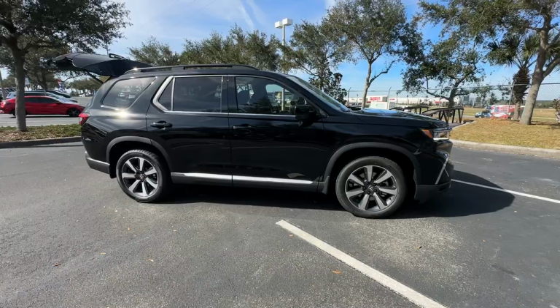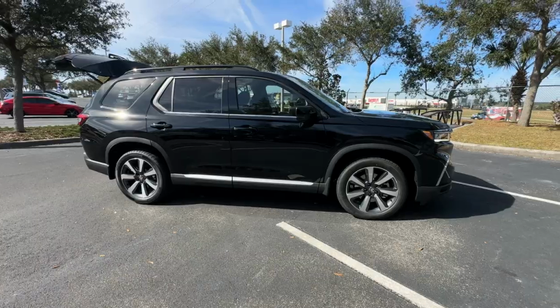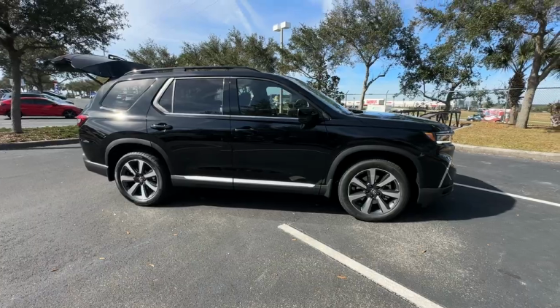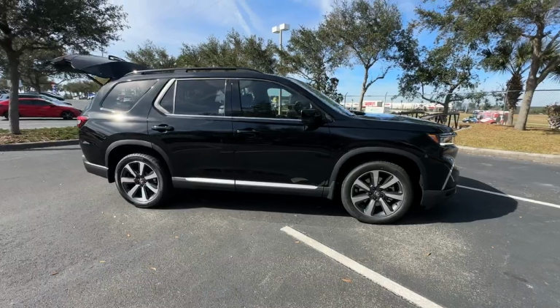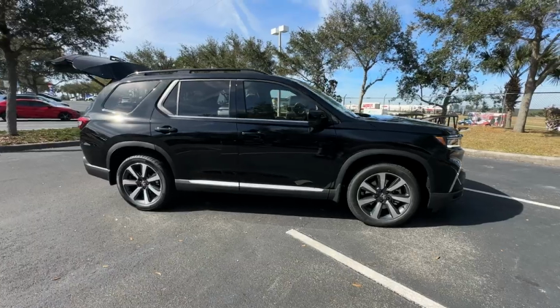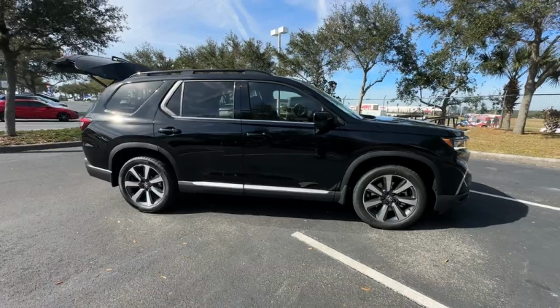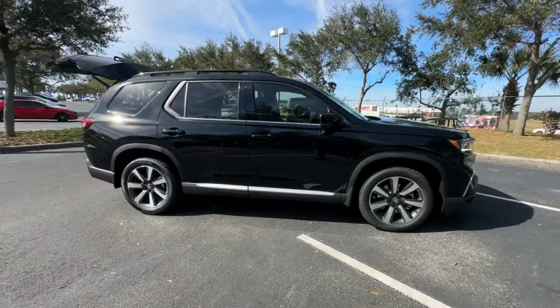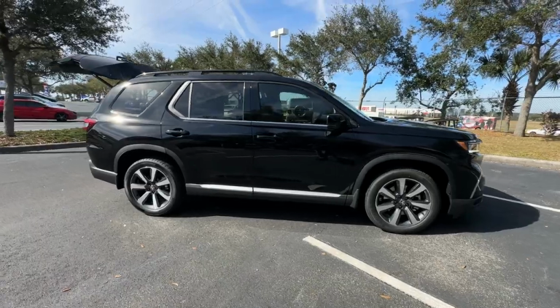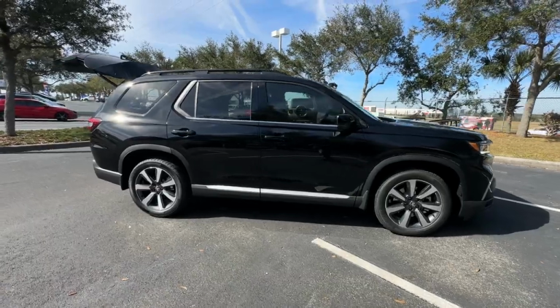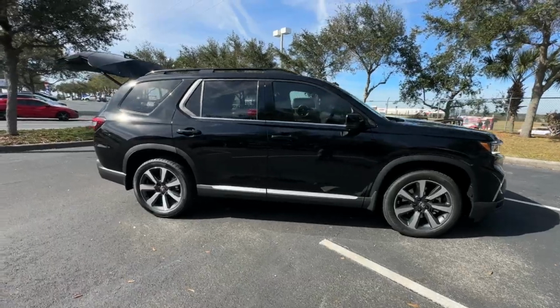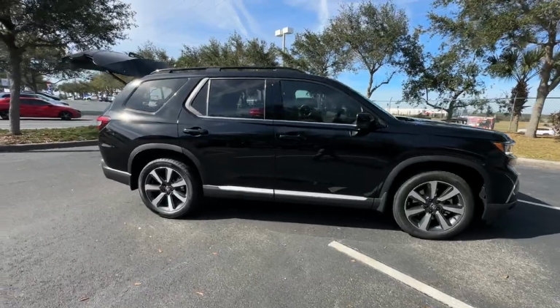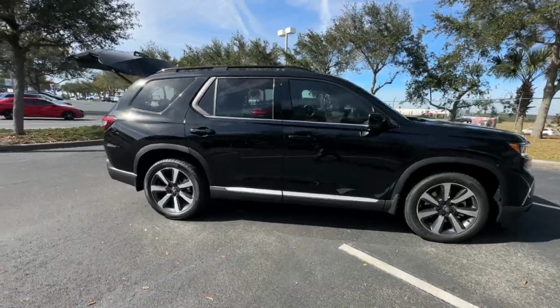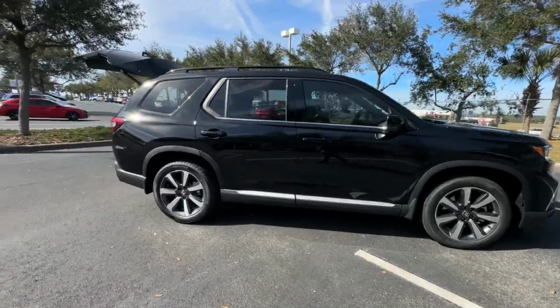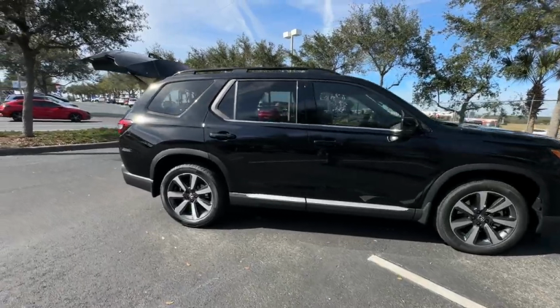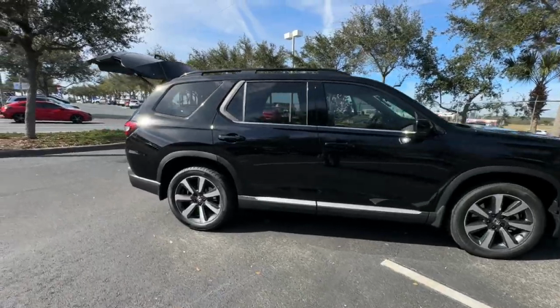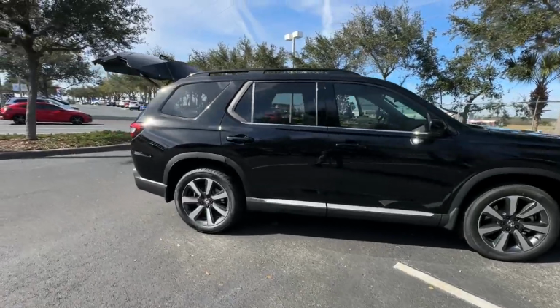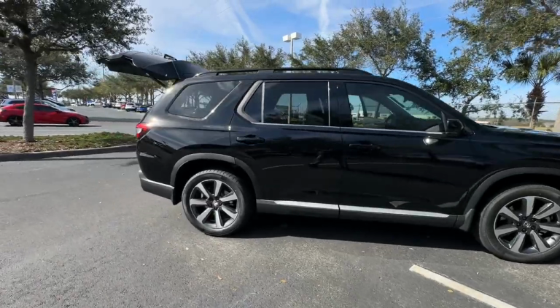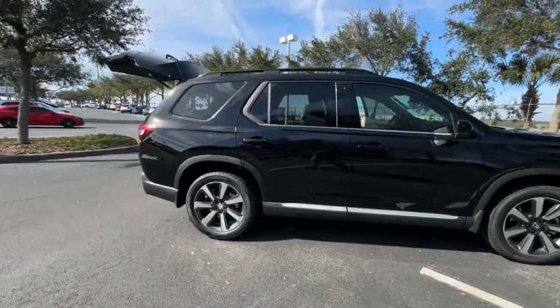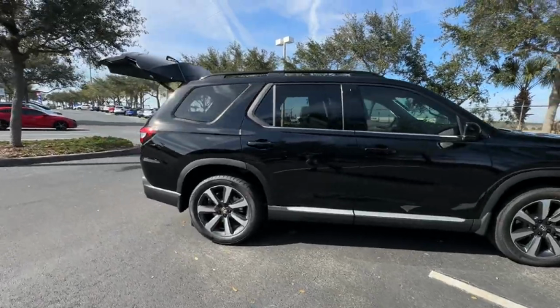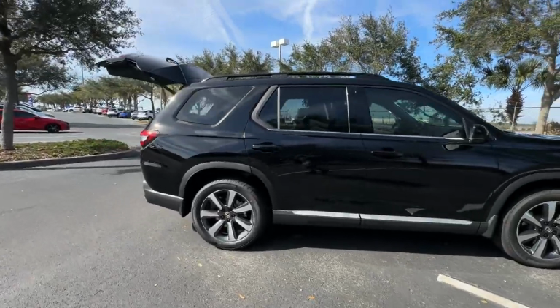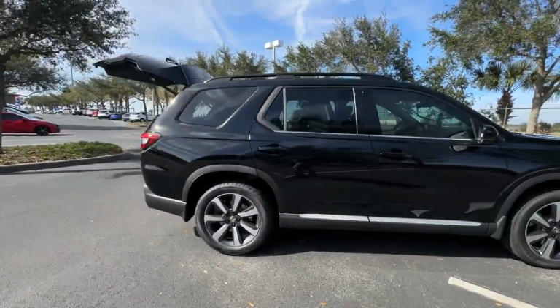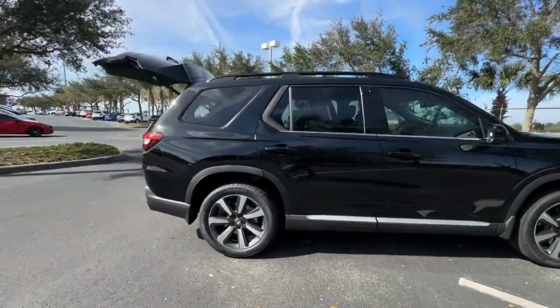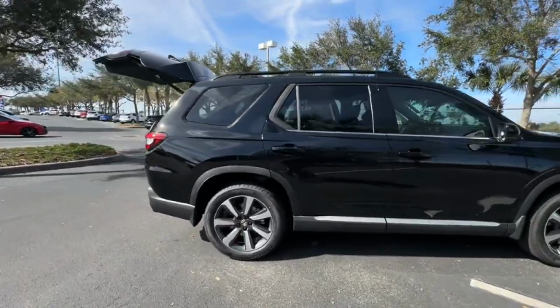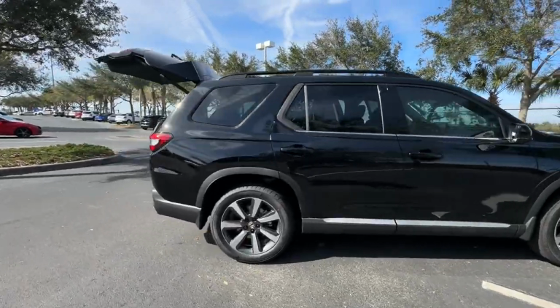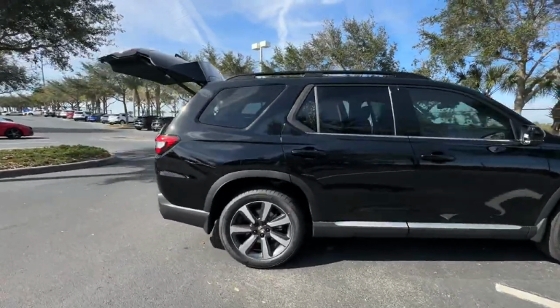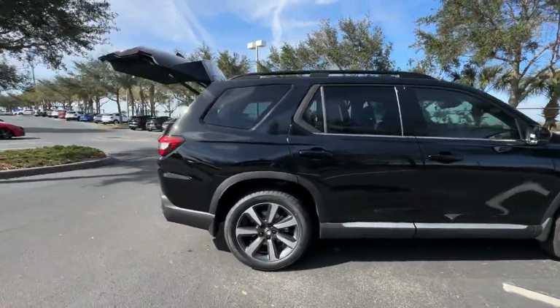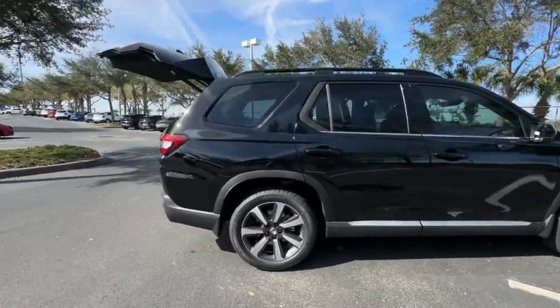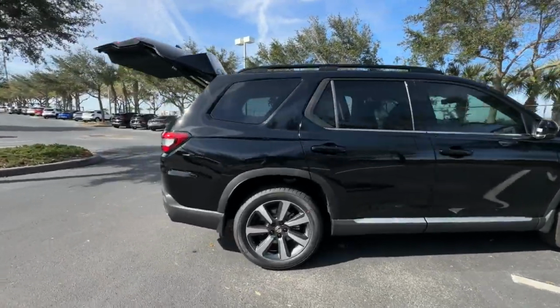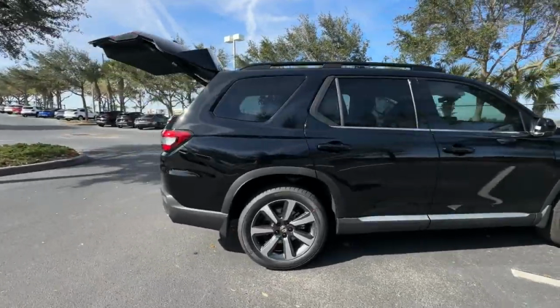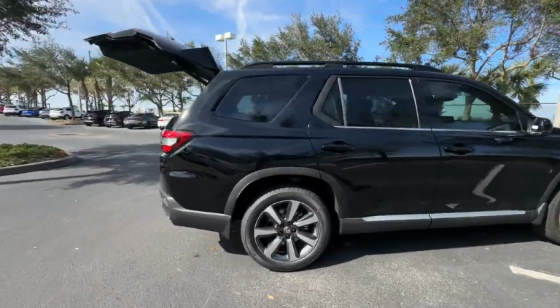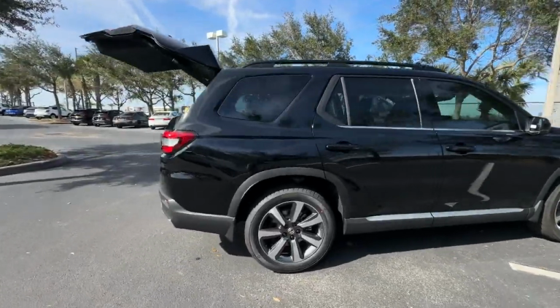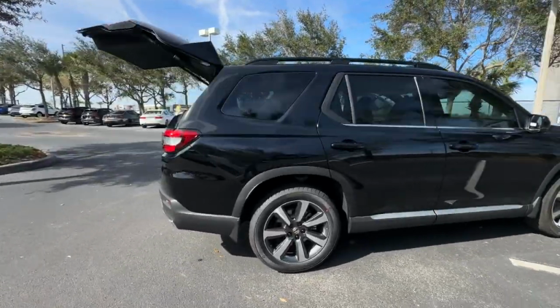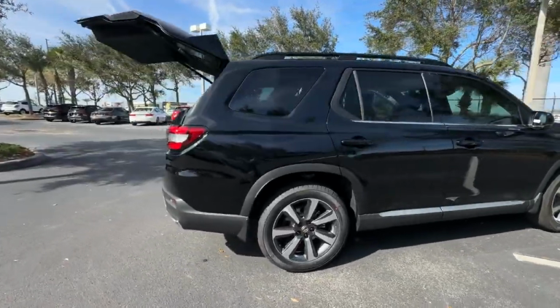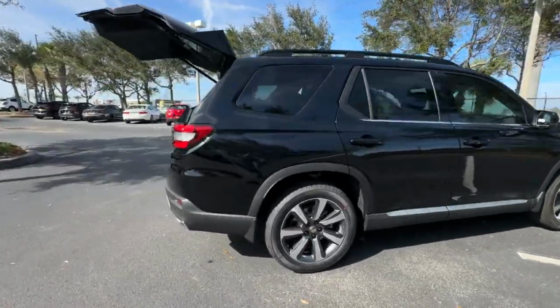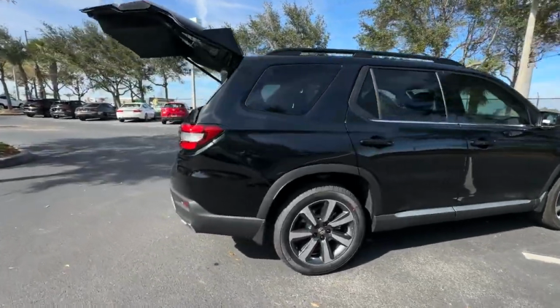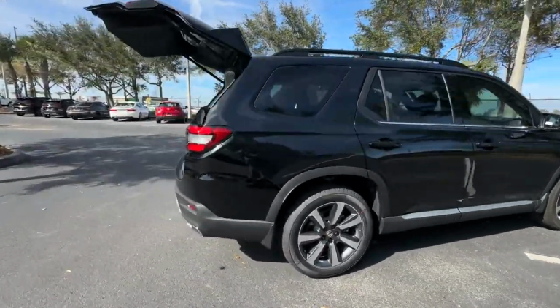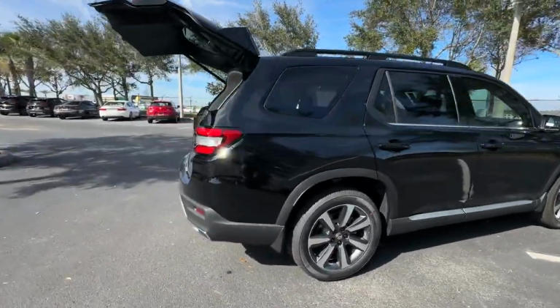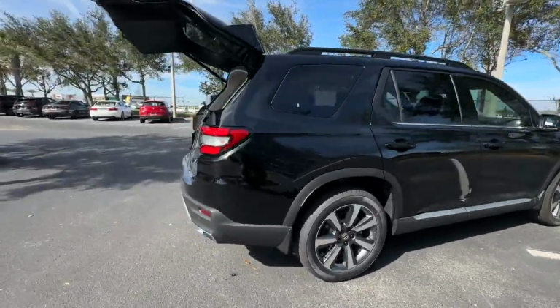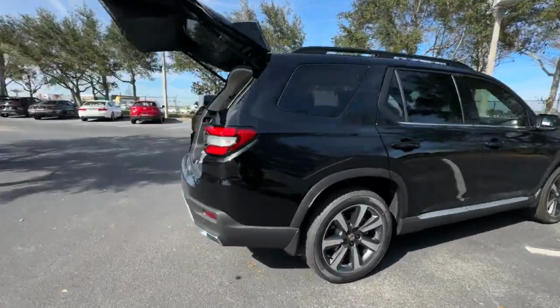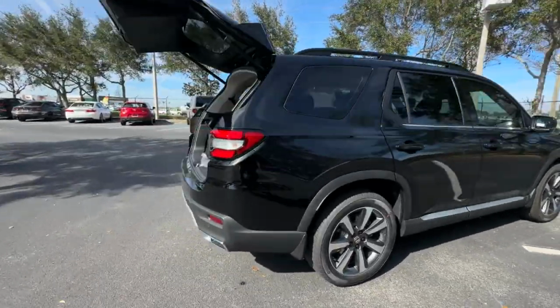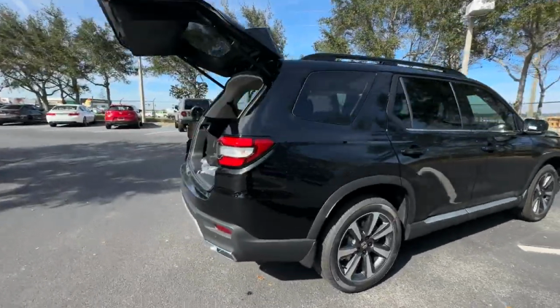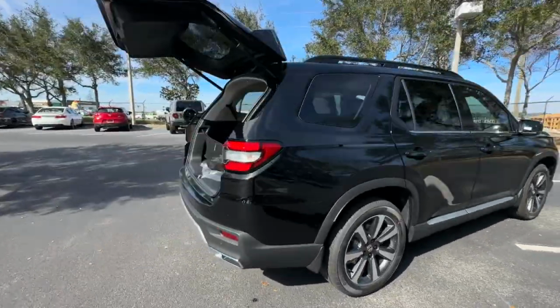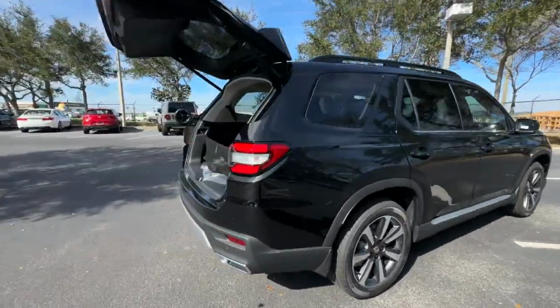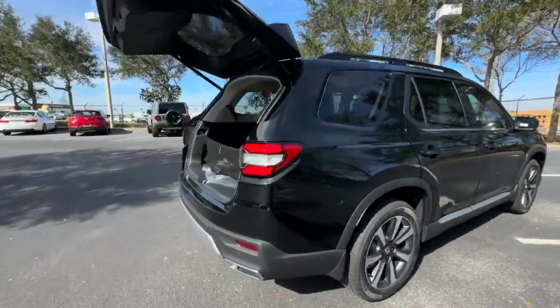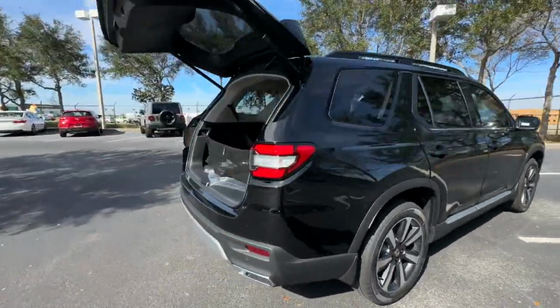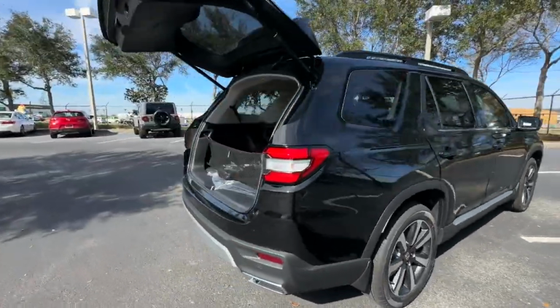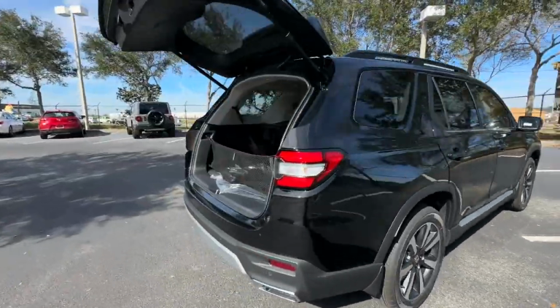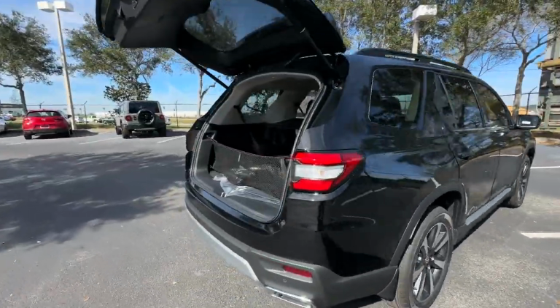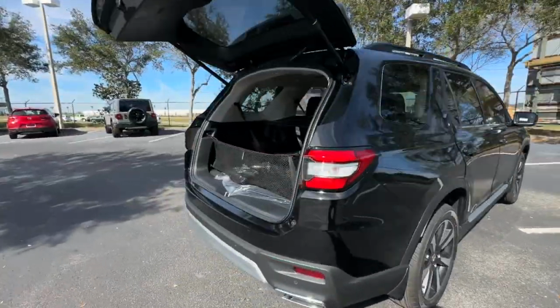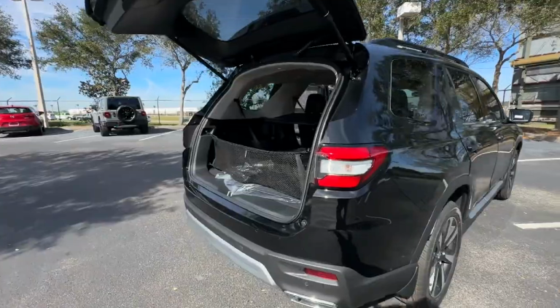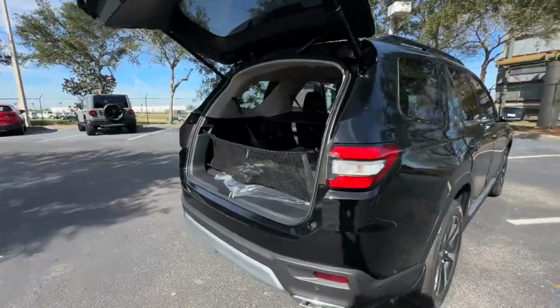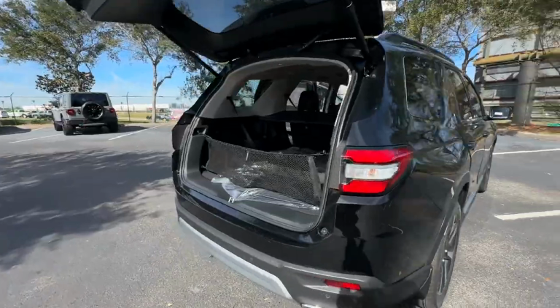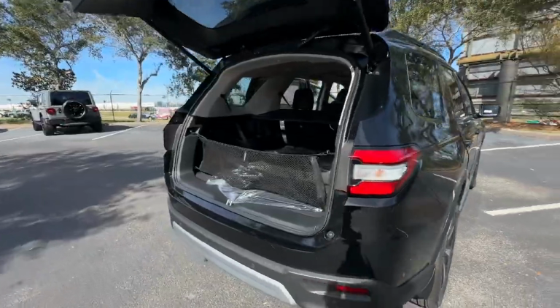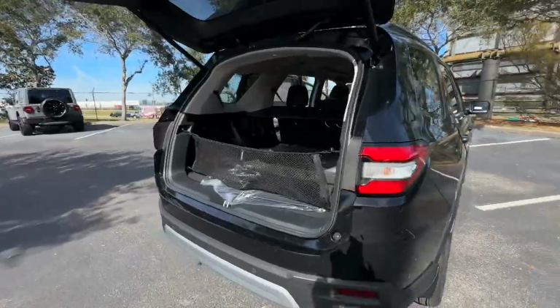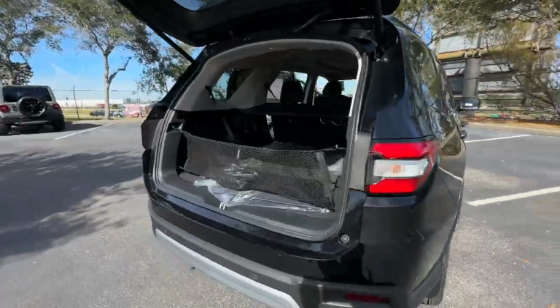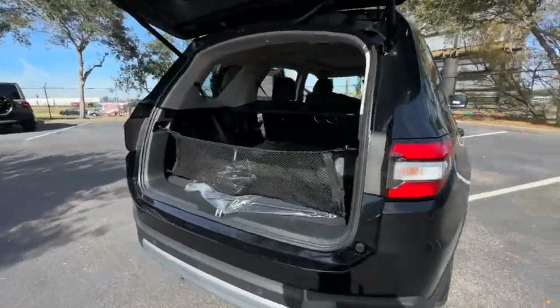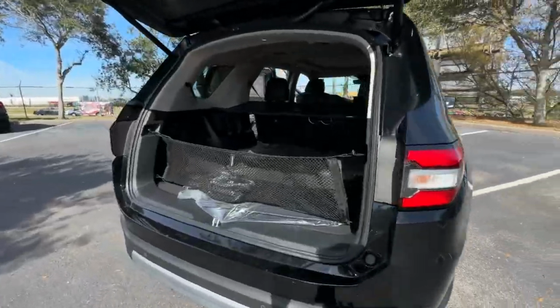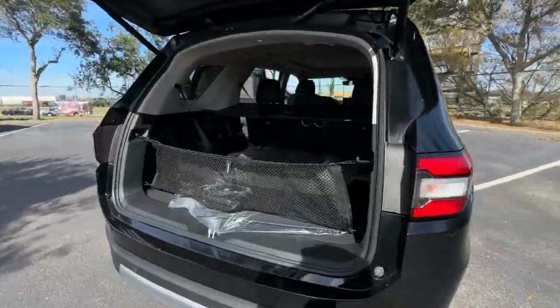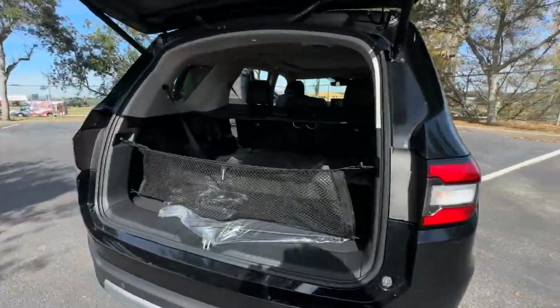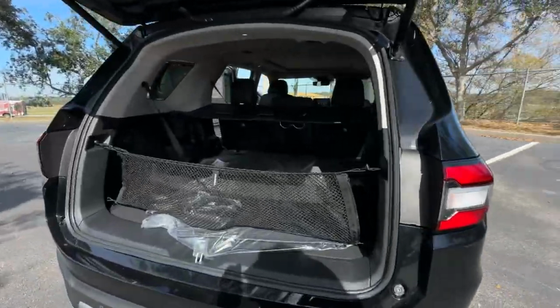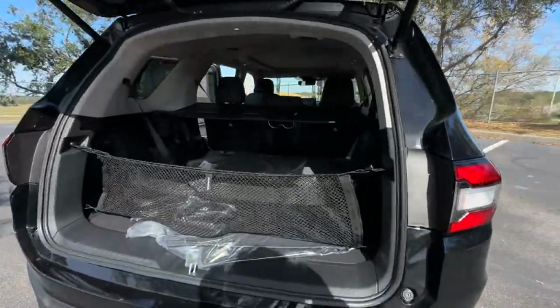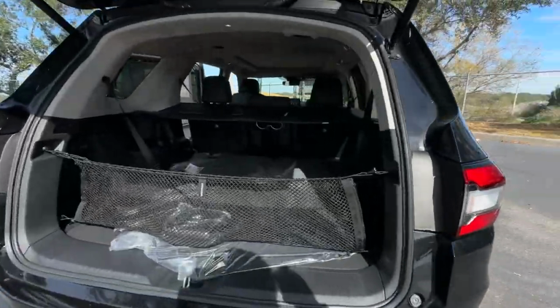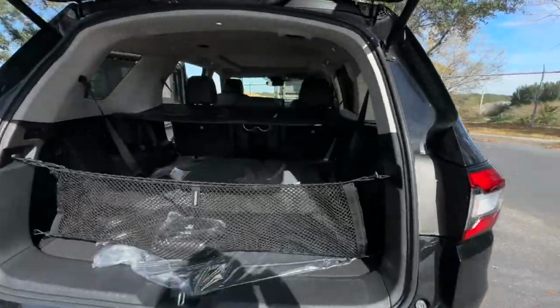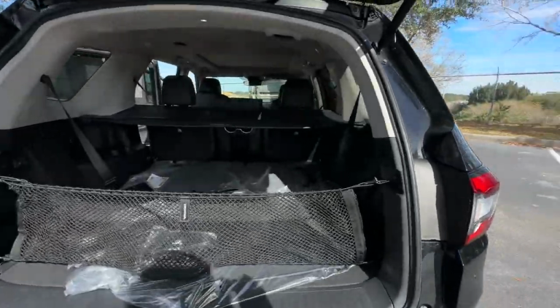2024 Honda Pilot. This SUV offers space as well as power and performance.